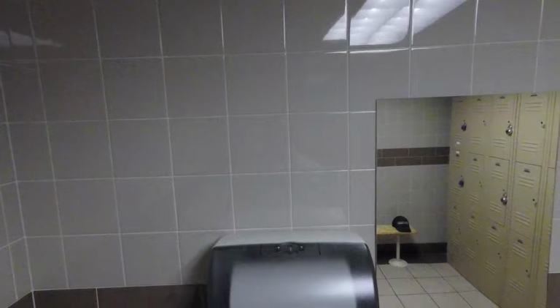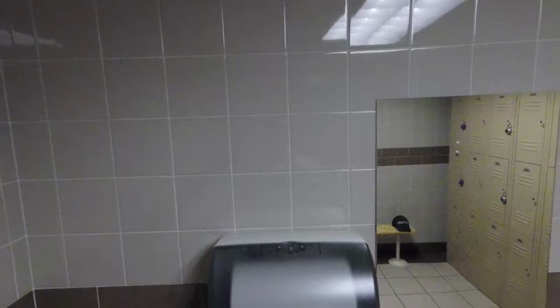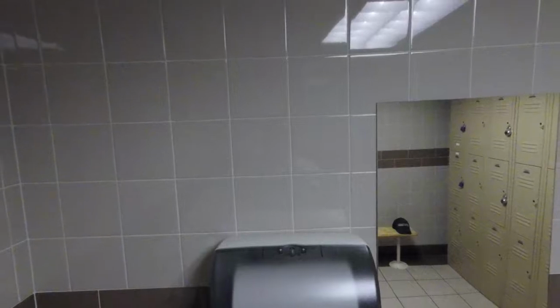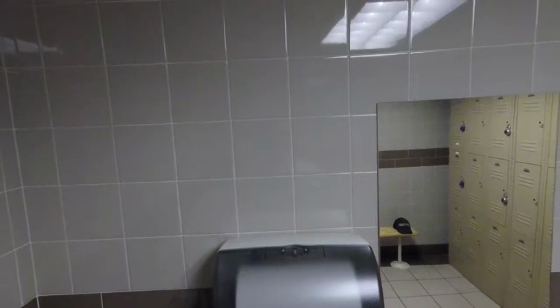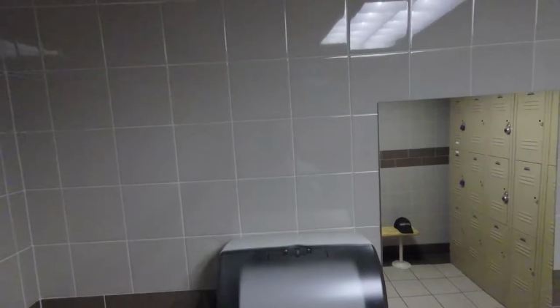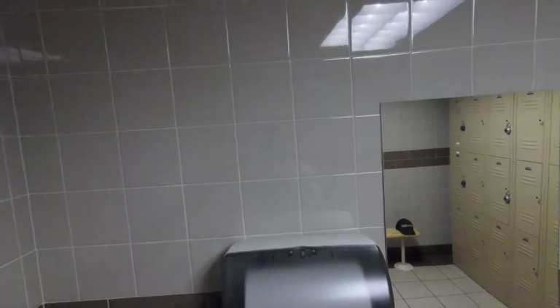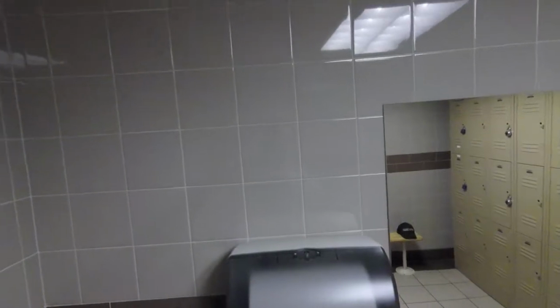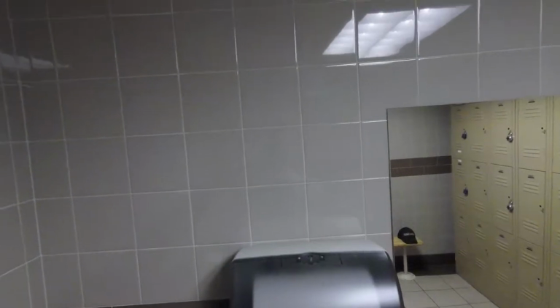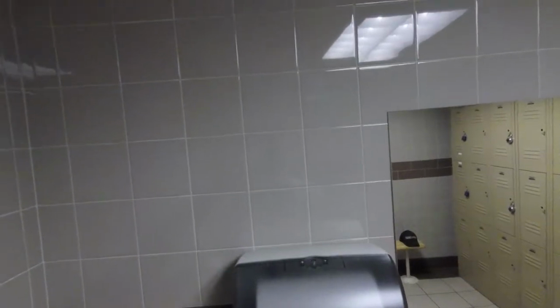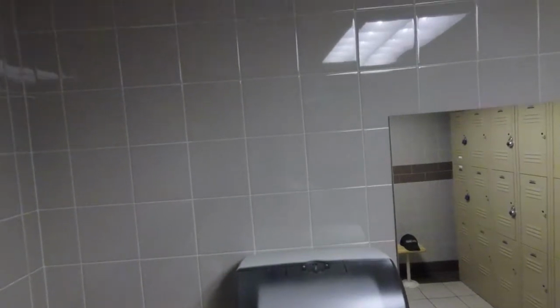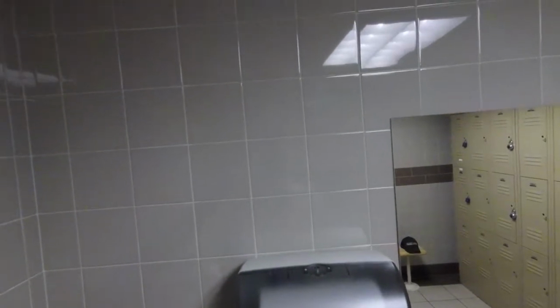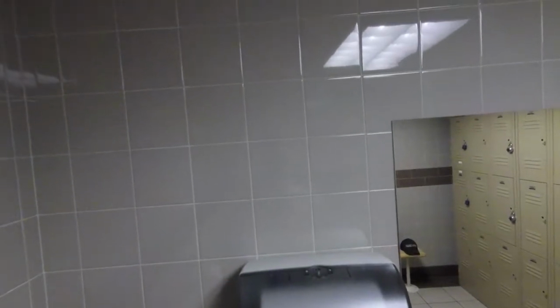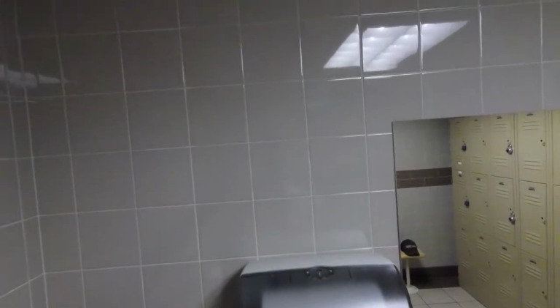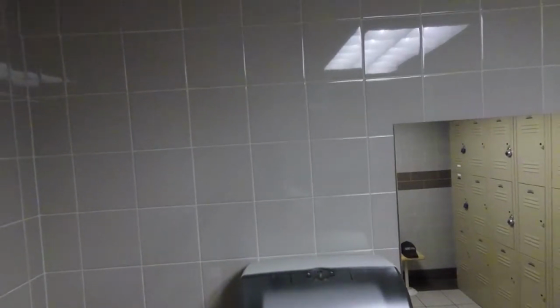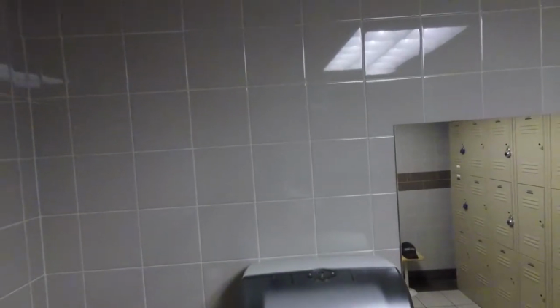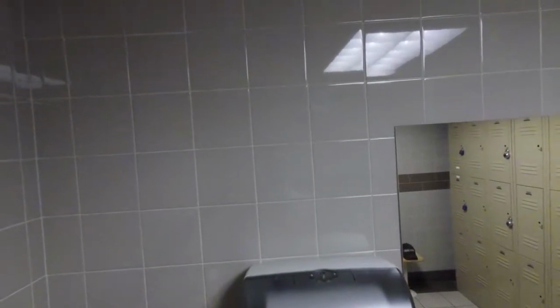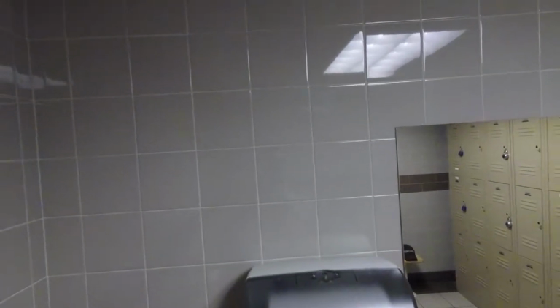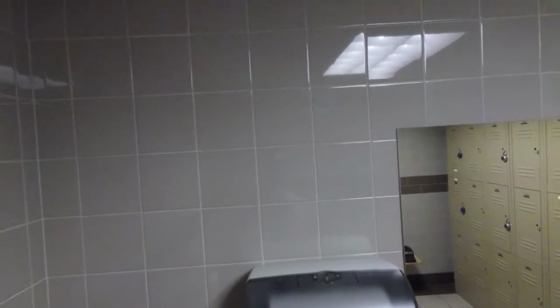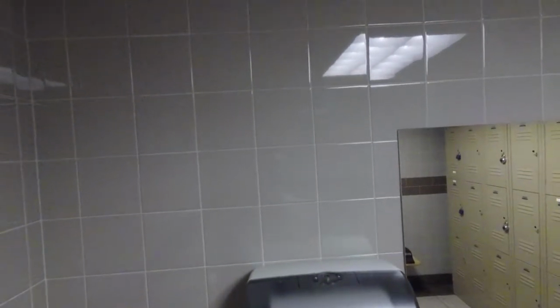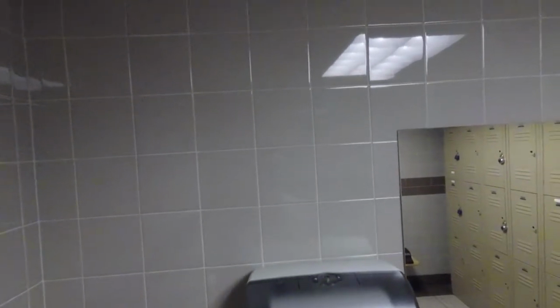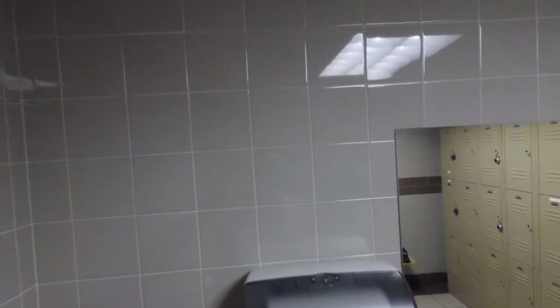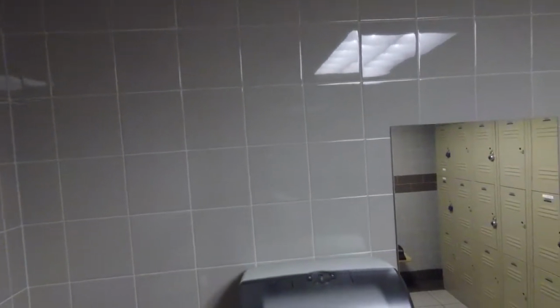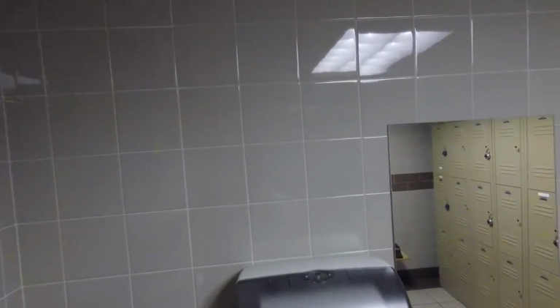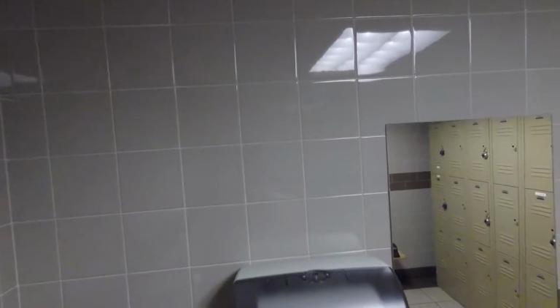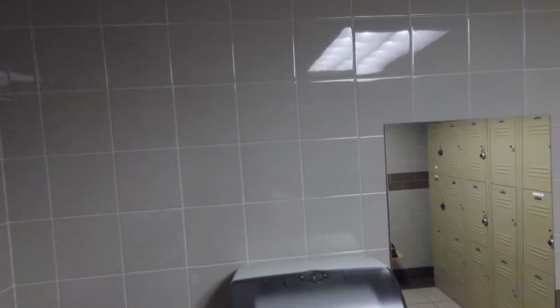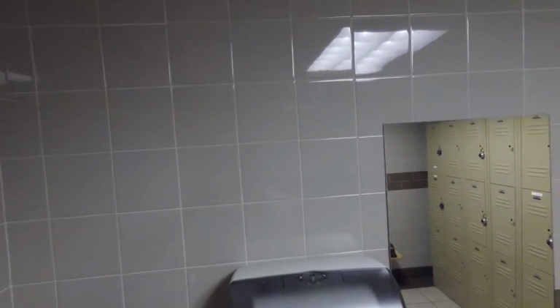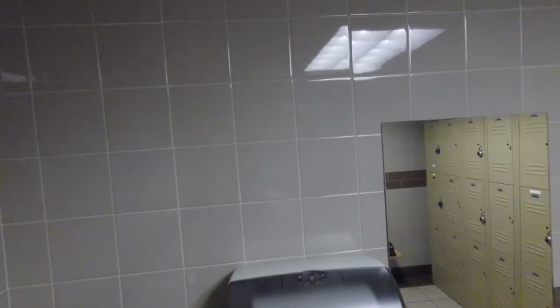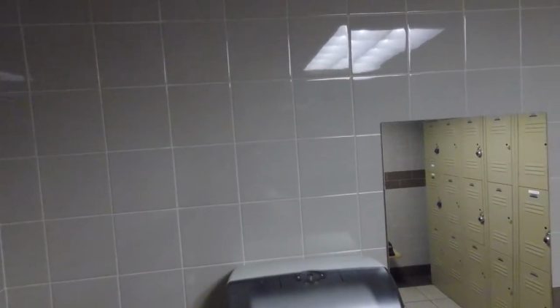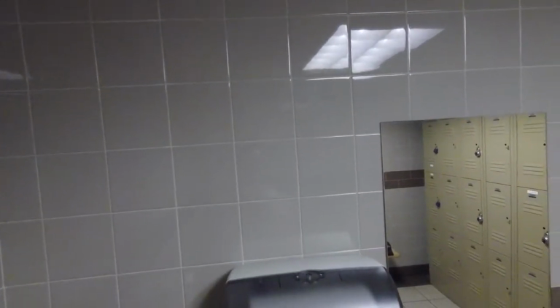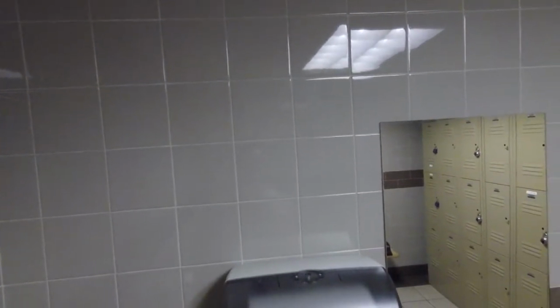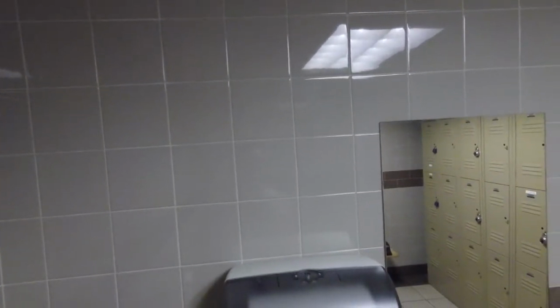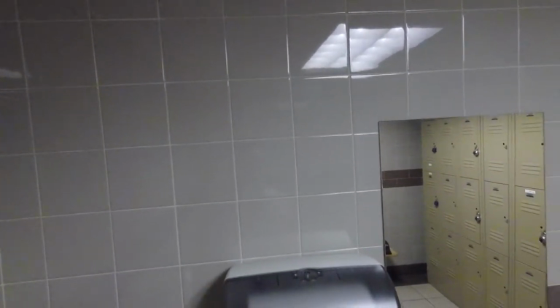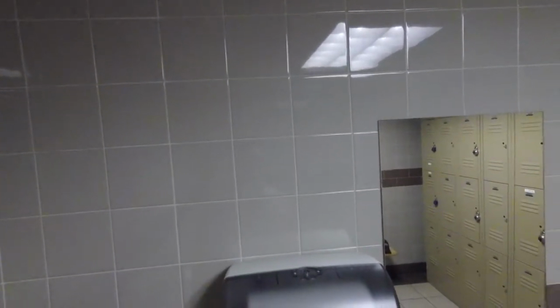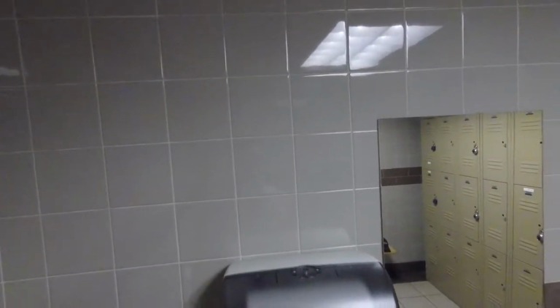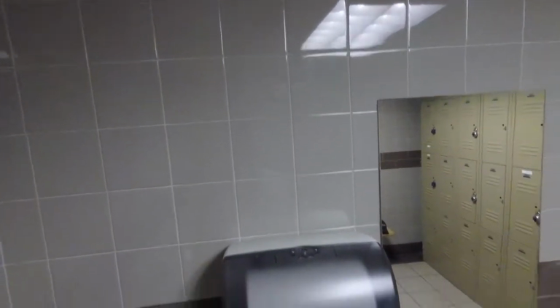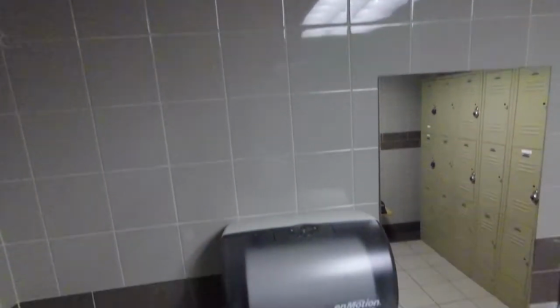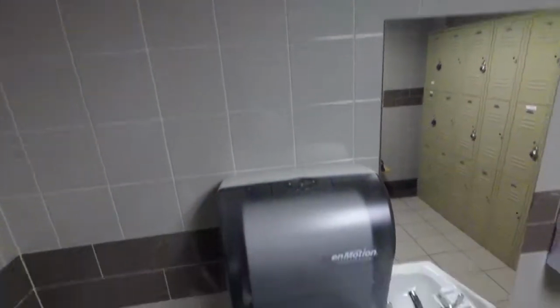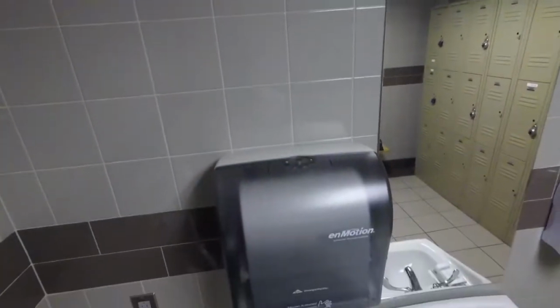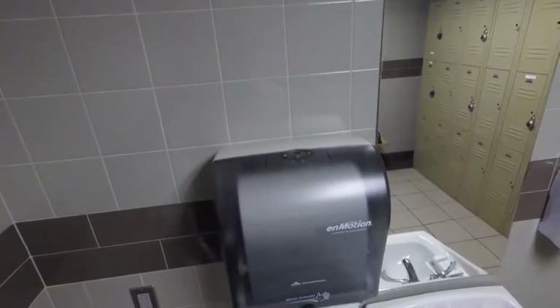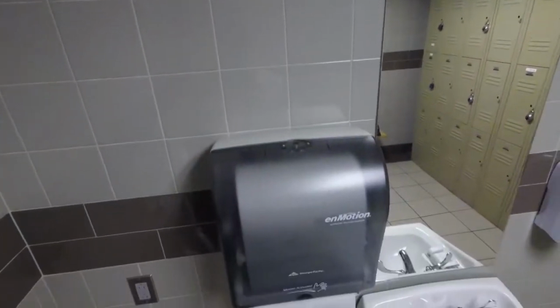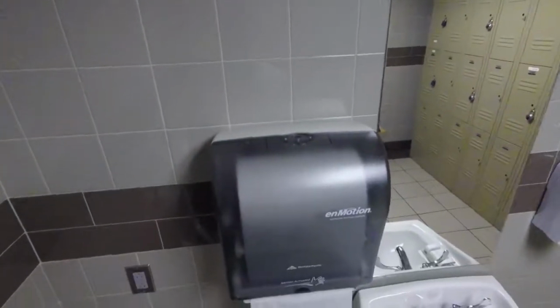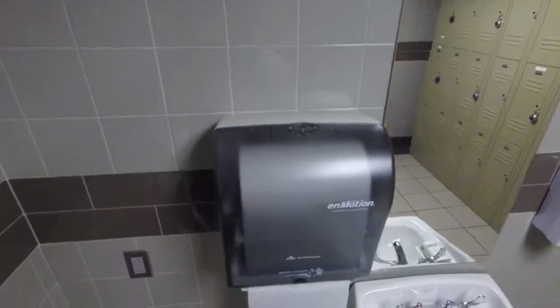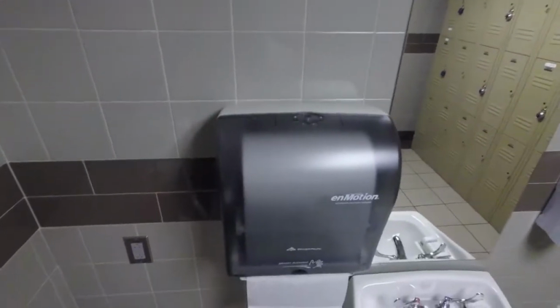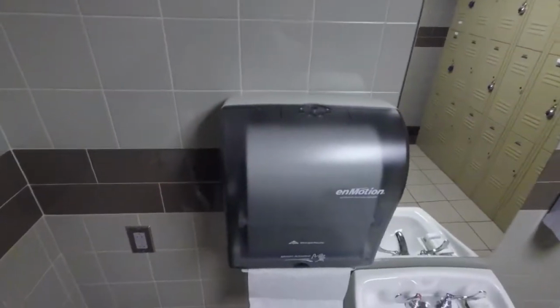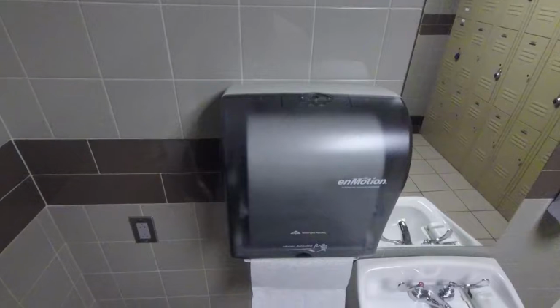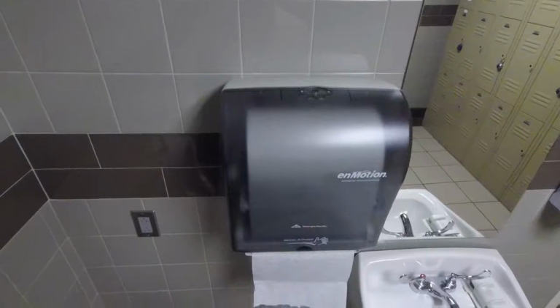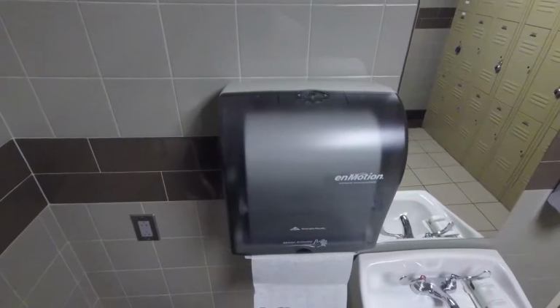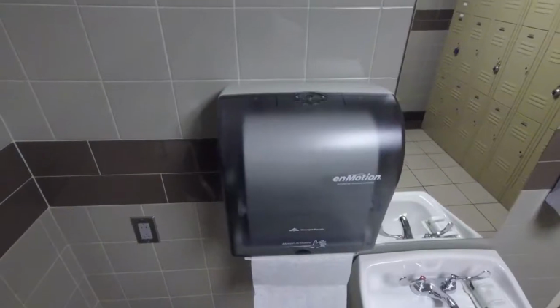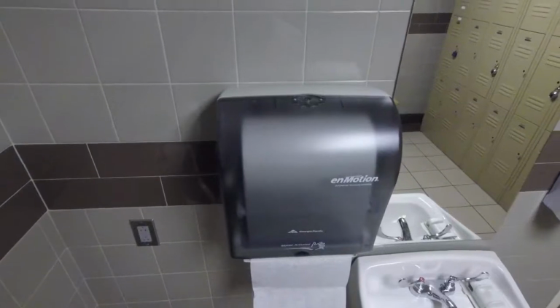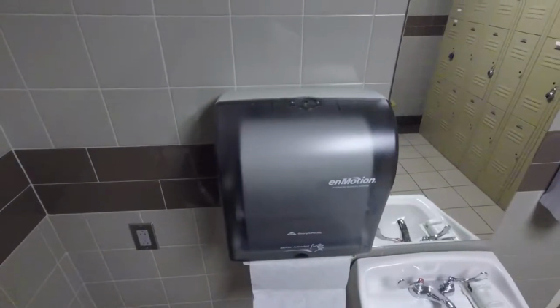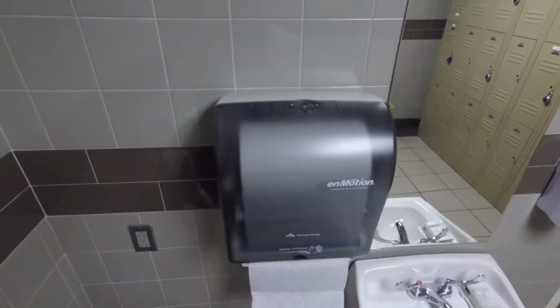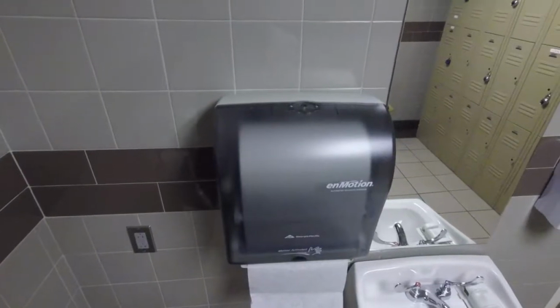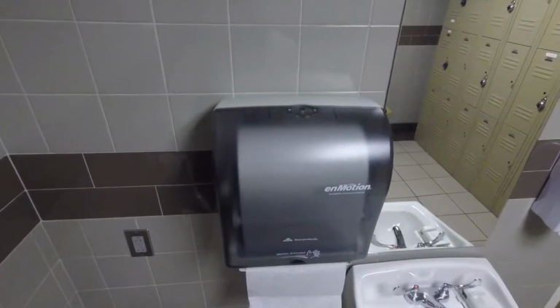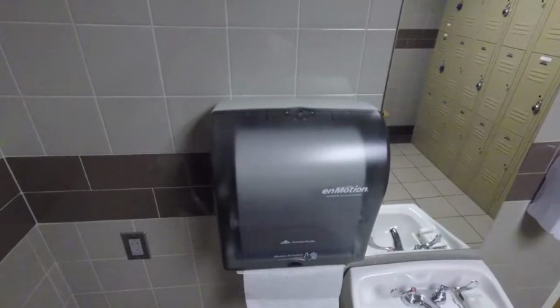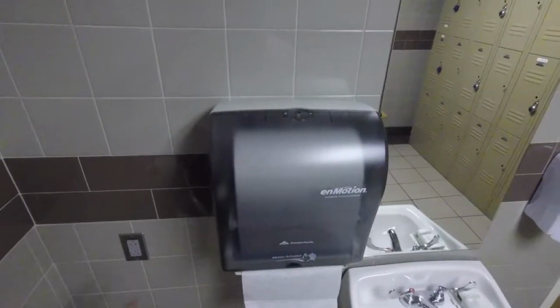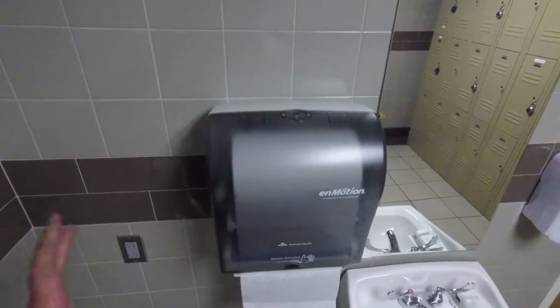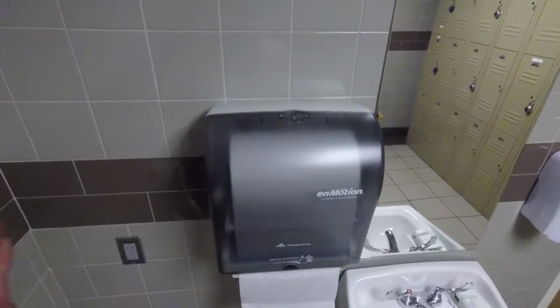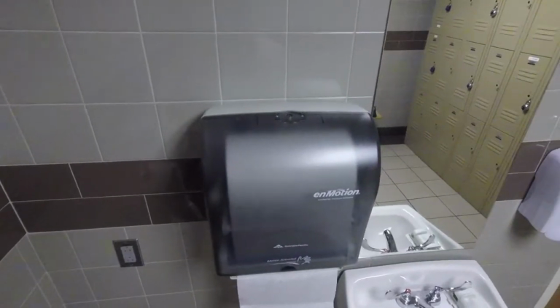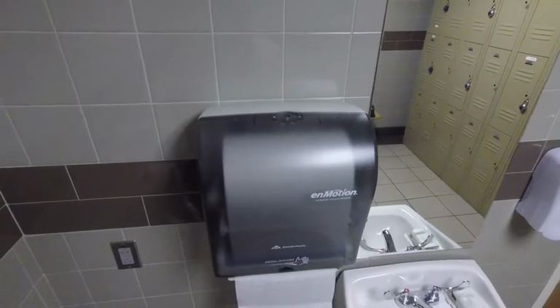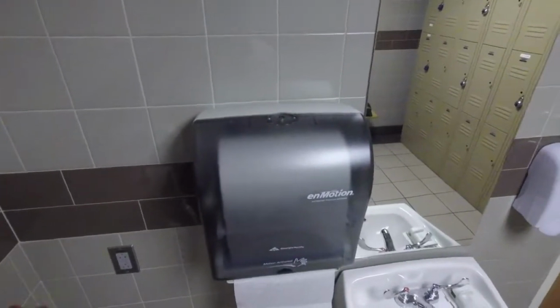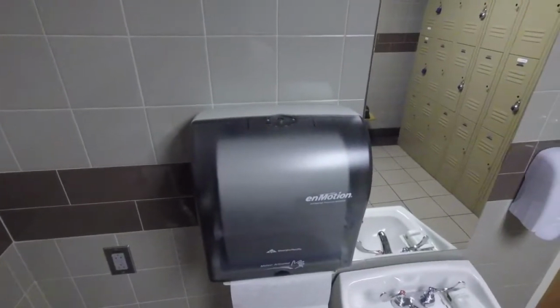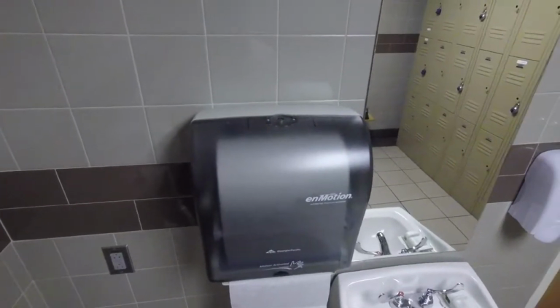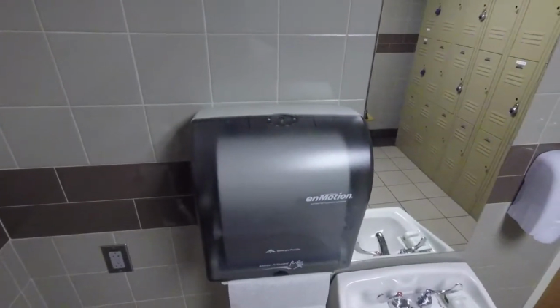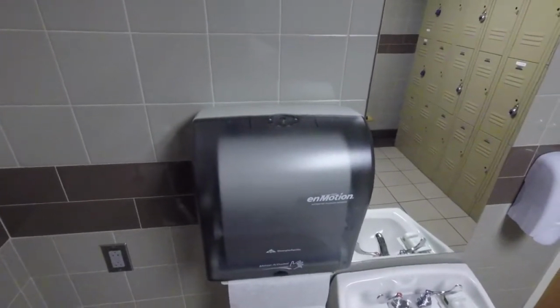A quick video on what to do if your paper towel dispenser stops working.